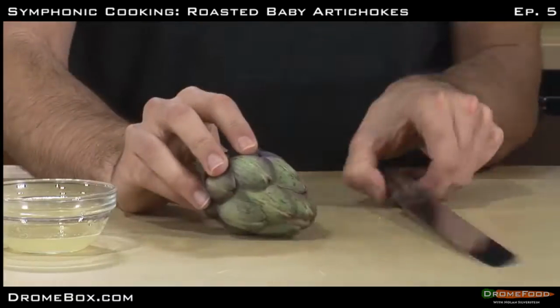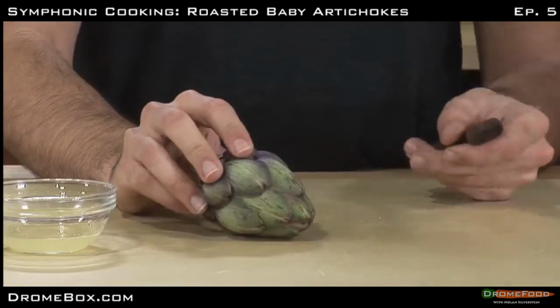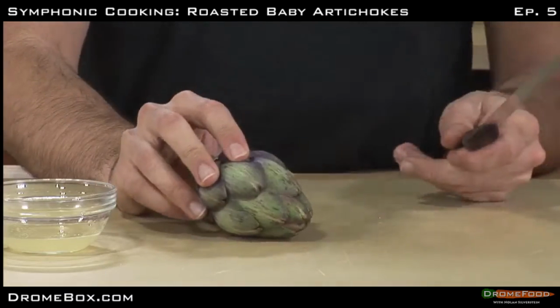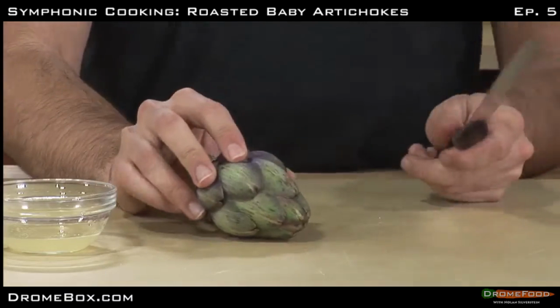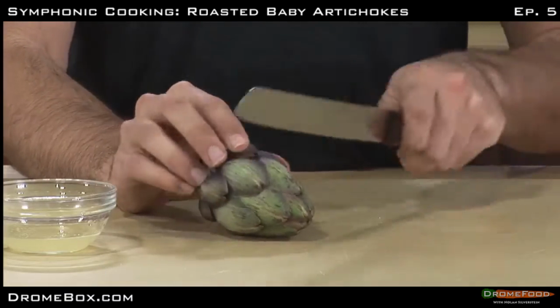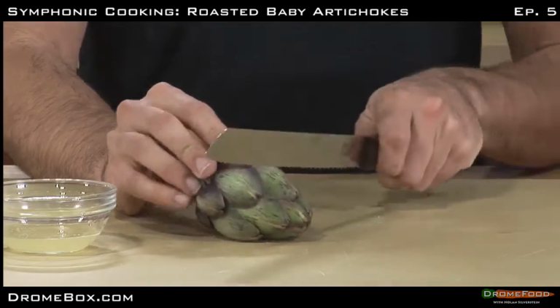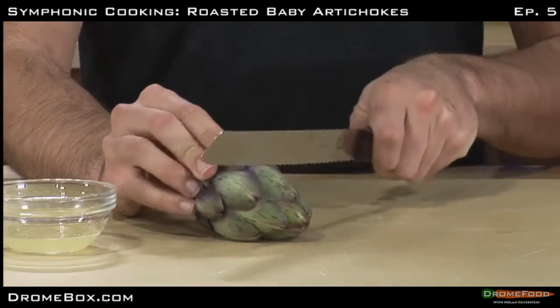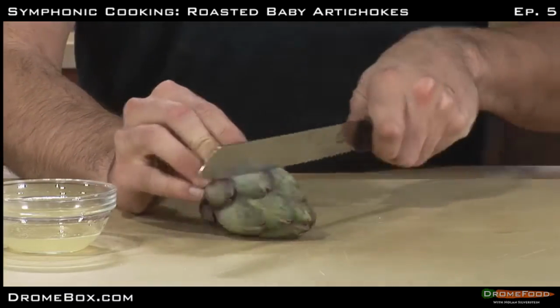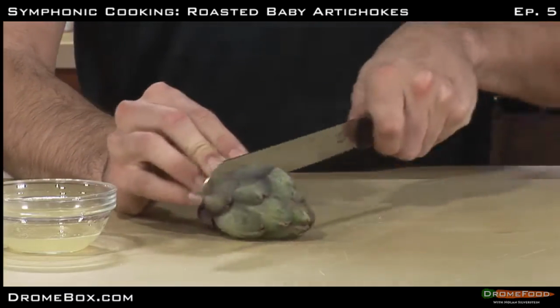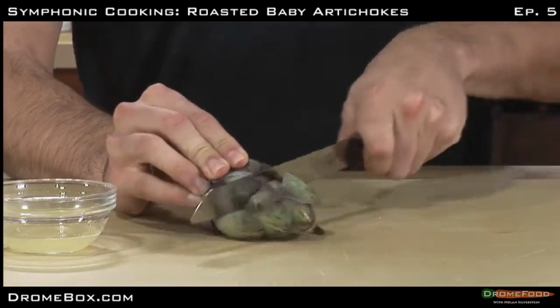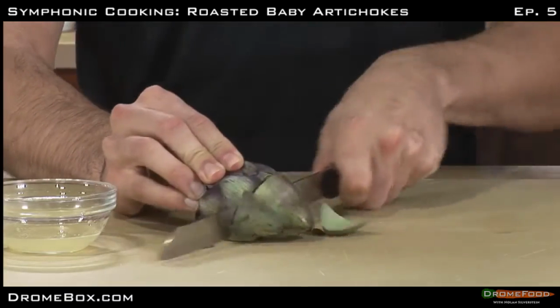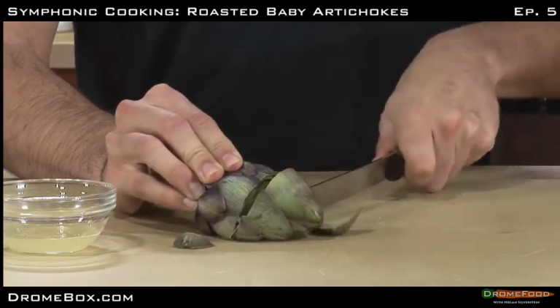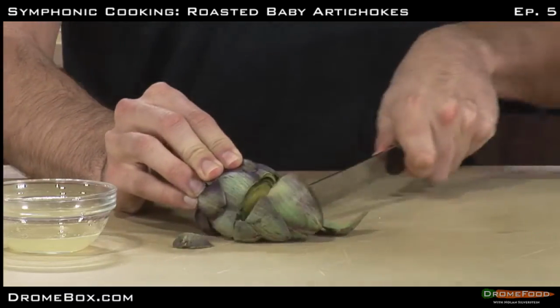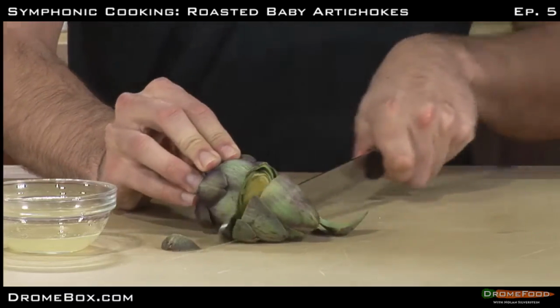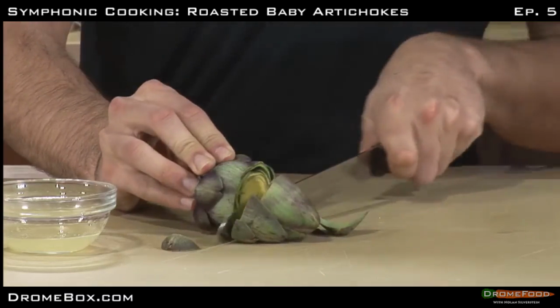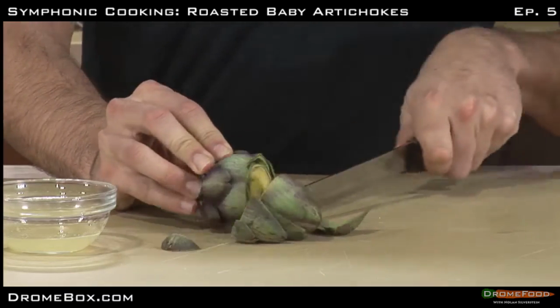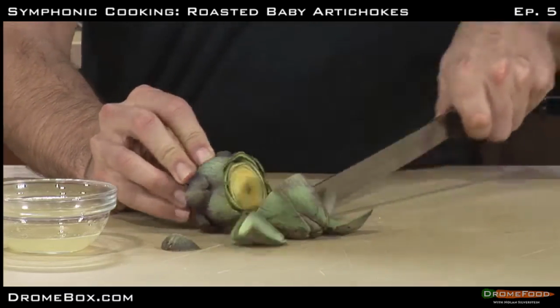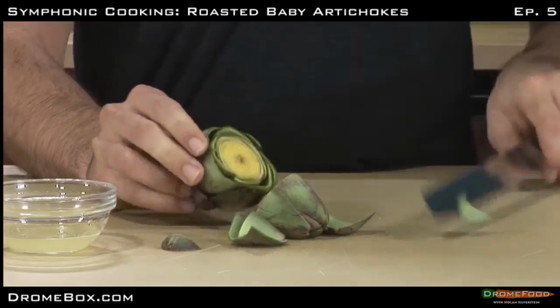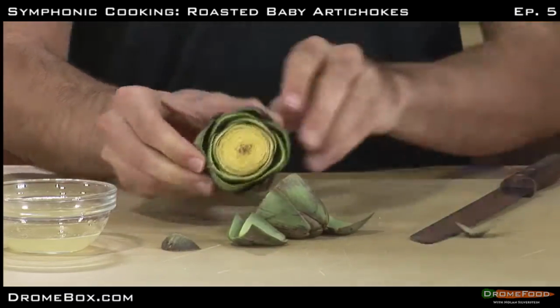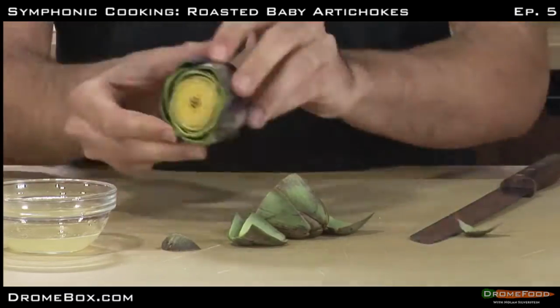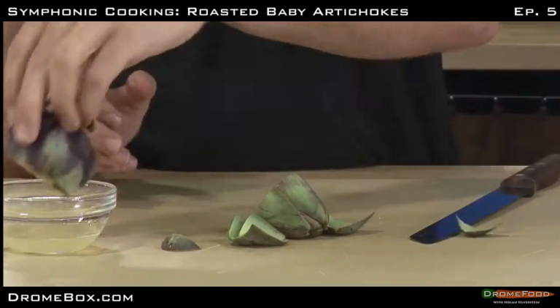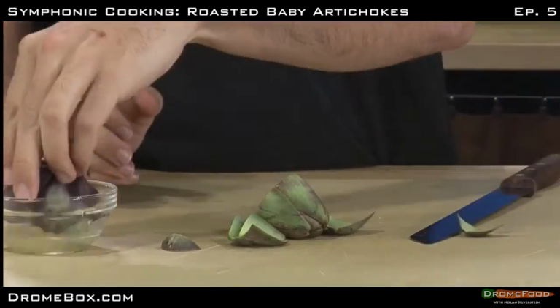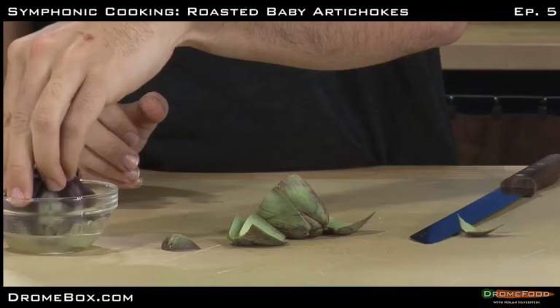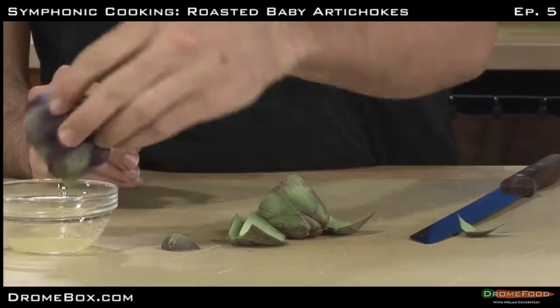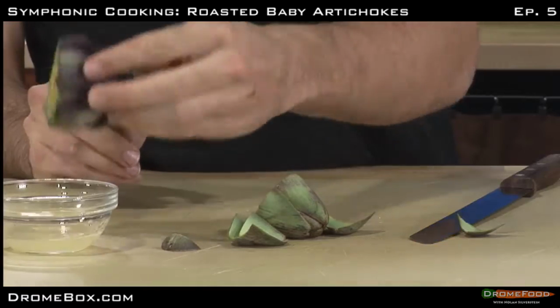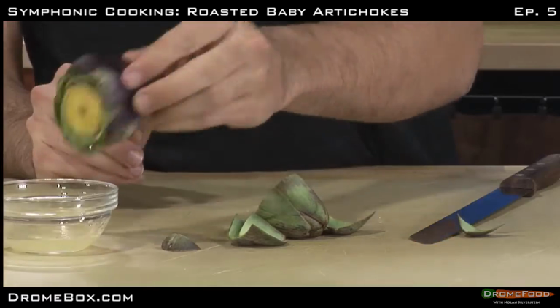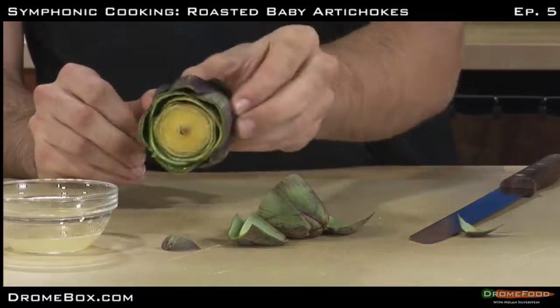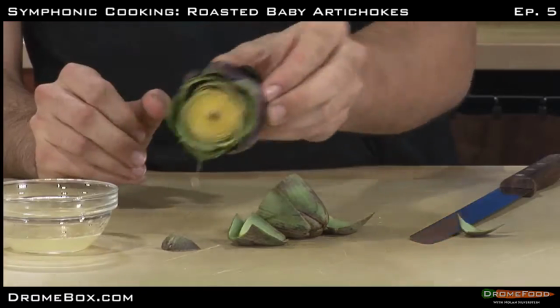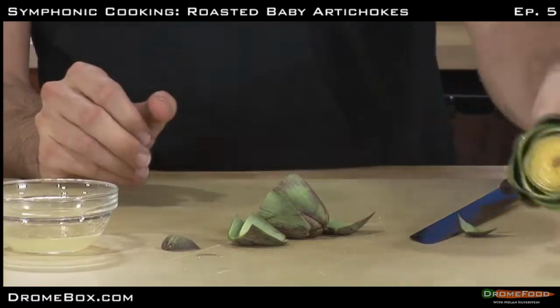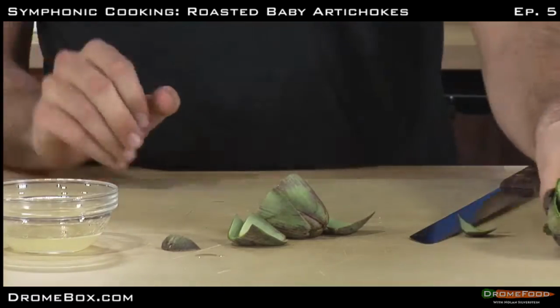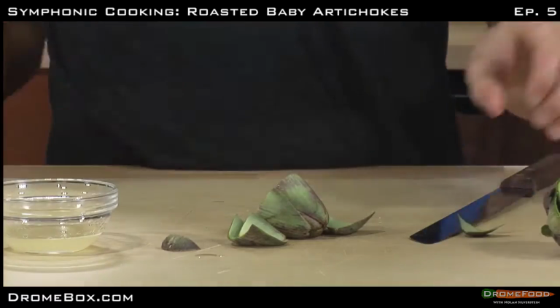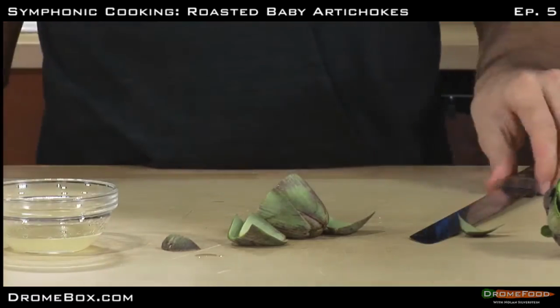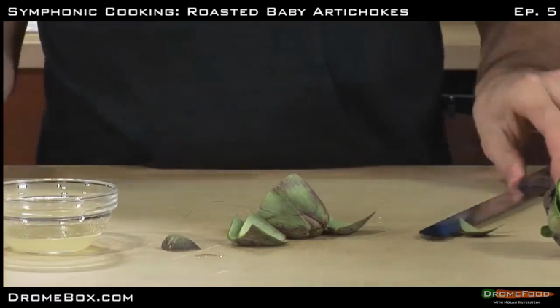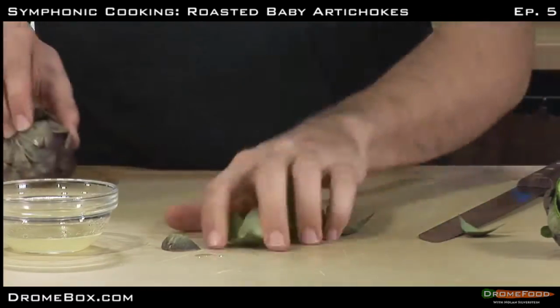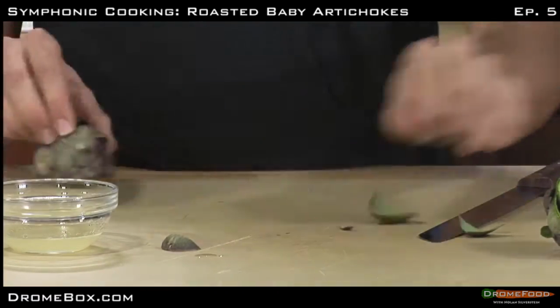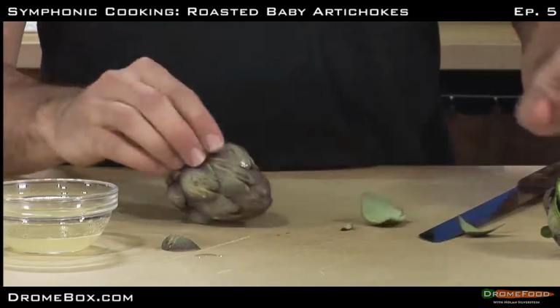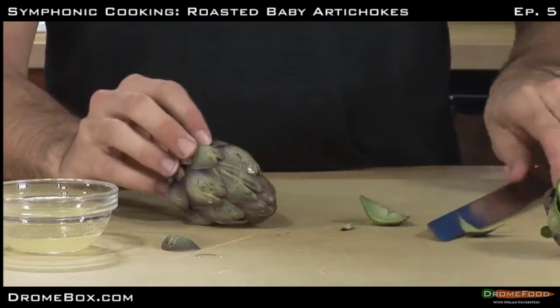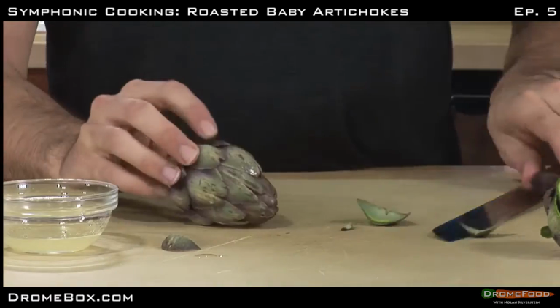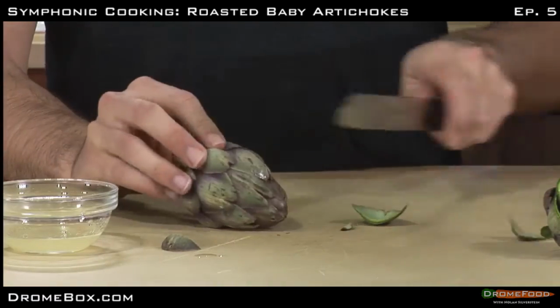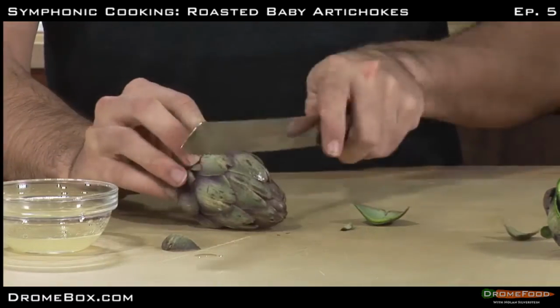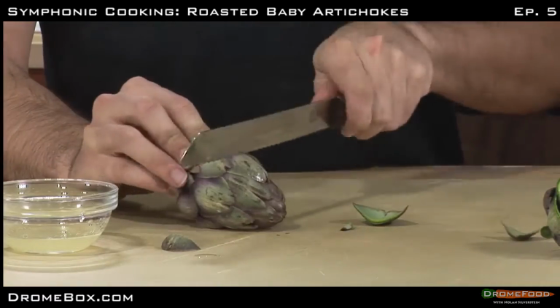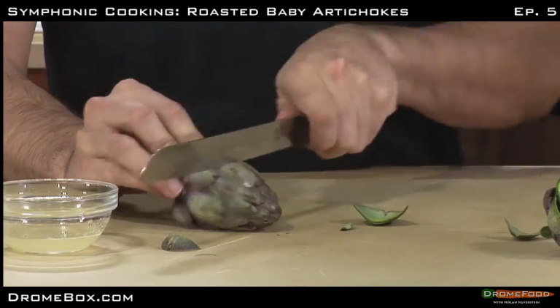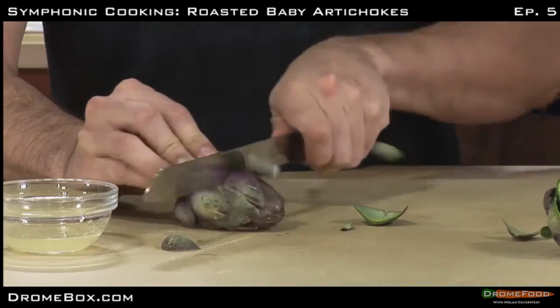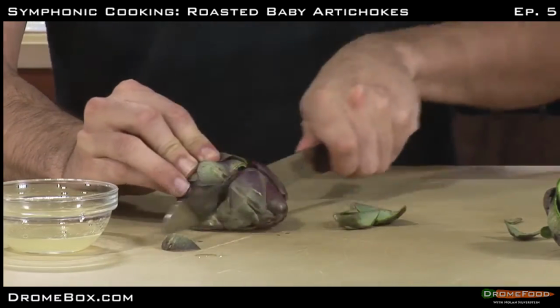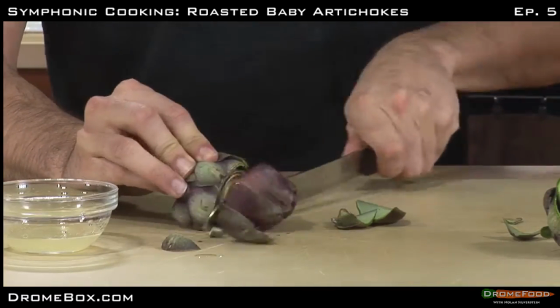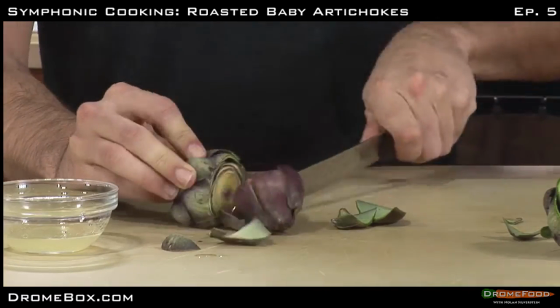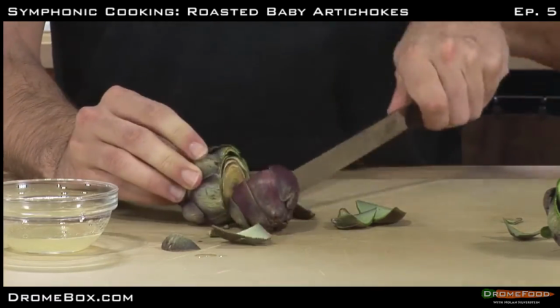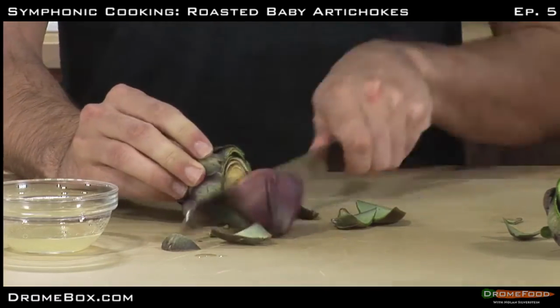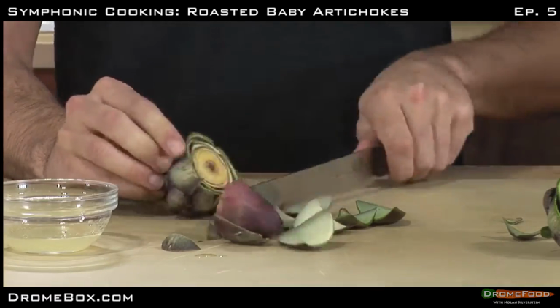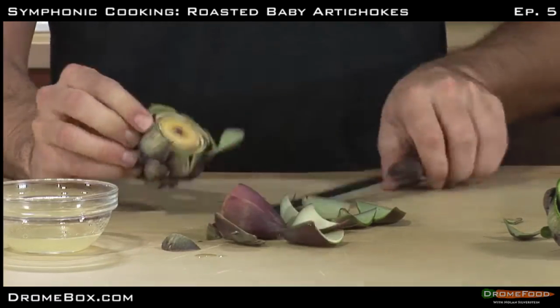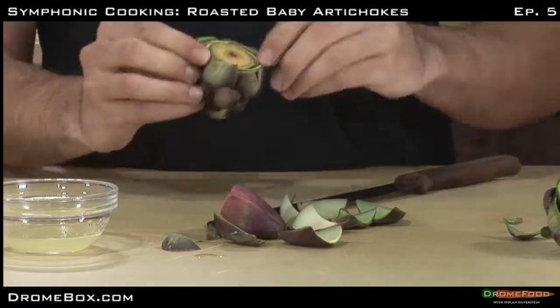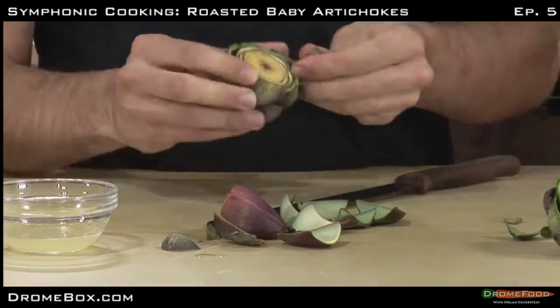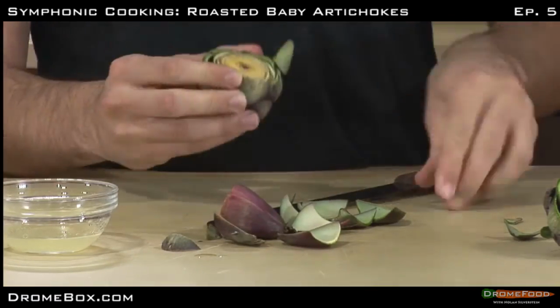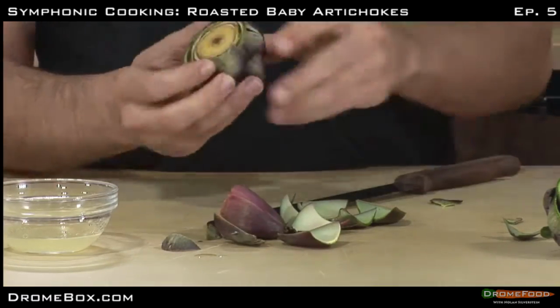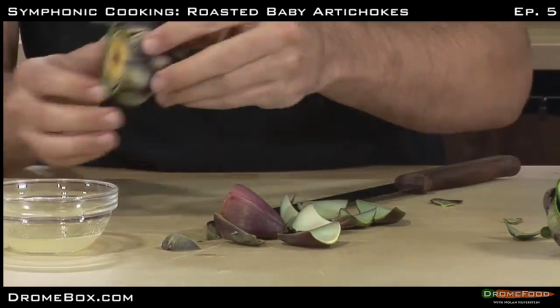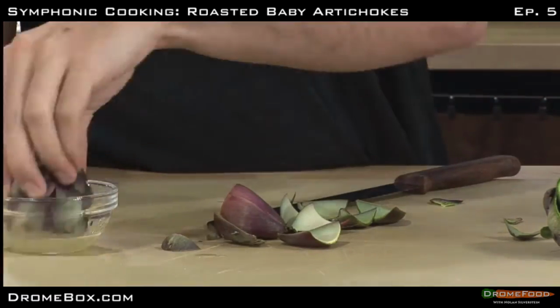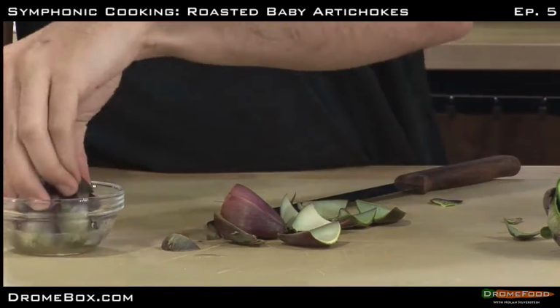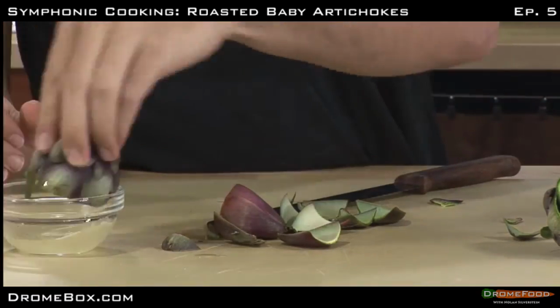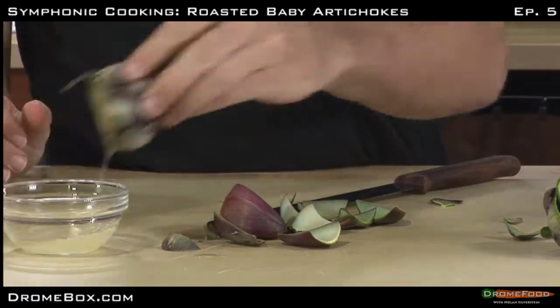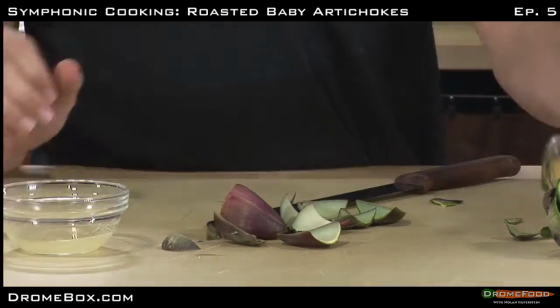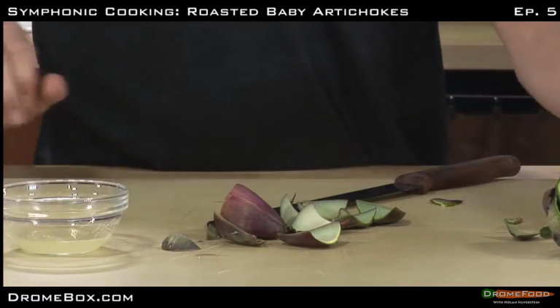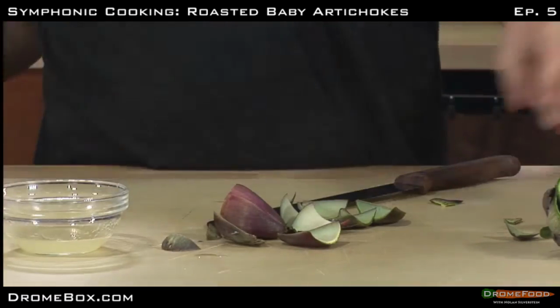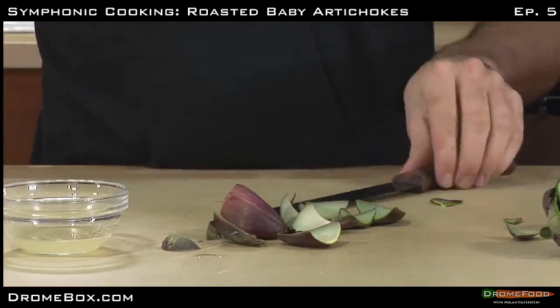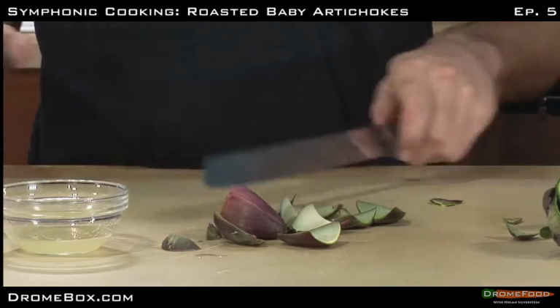First, you must cut off the top of me. Ow! Ow, ow, ow! Okay, that's good, that's fine, that's all it took.